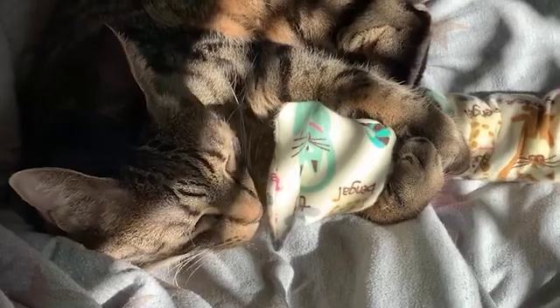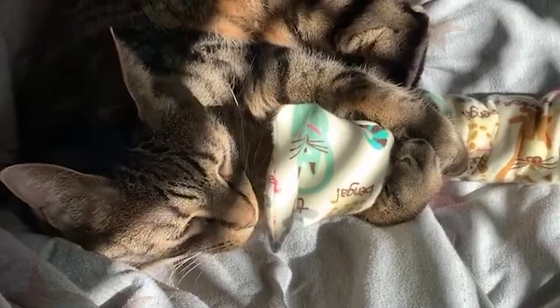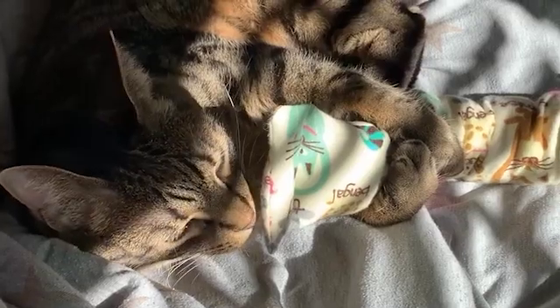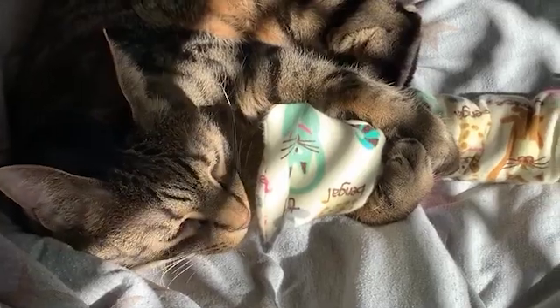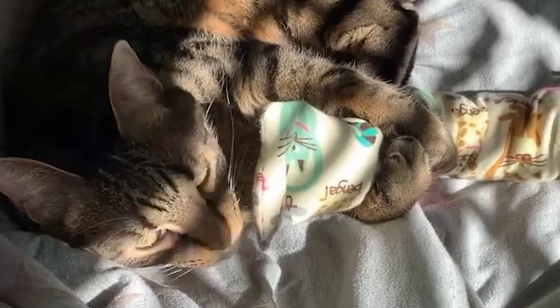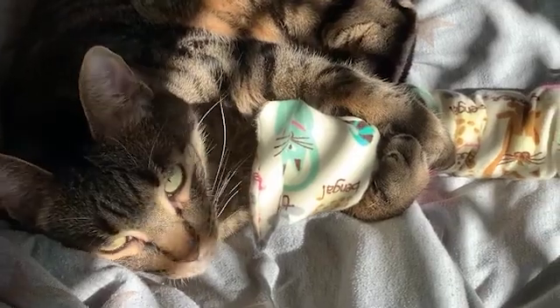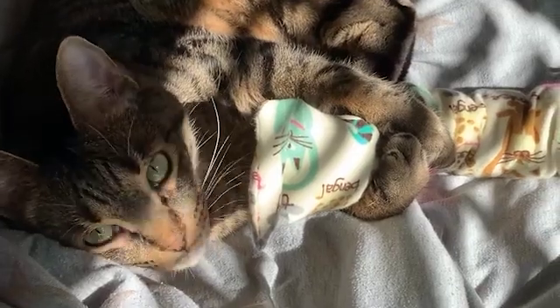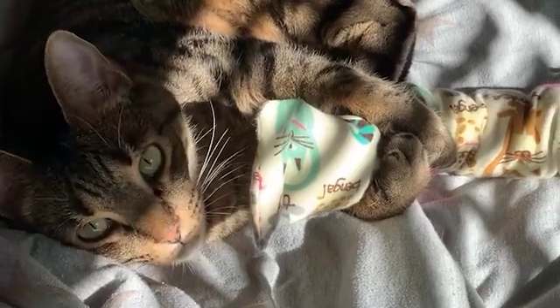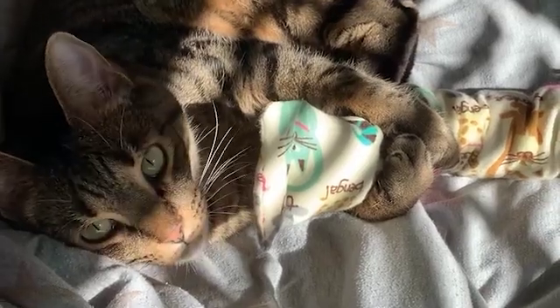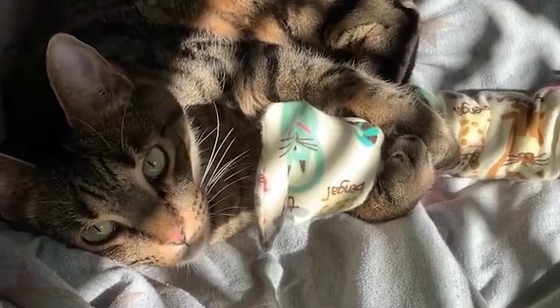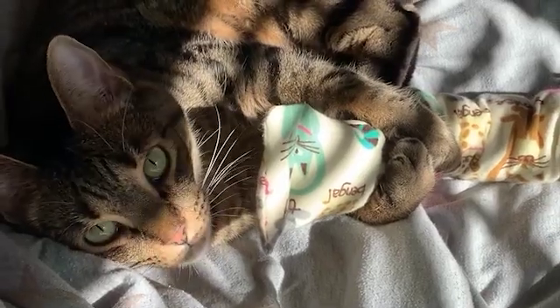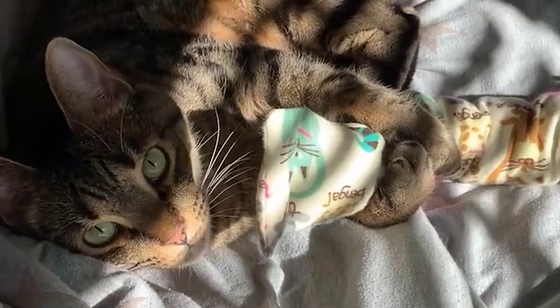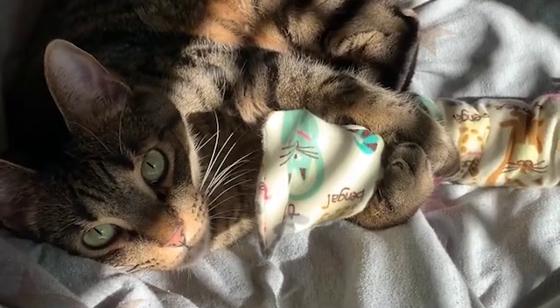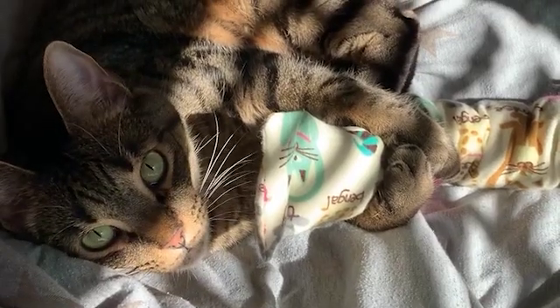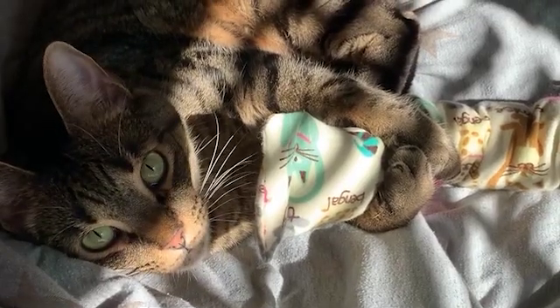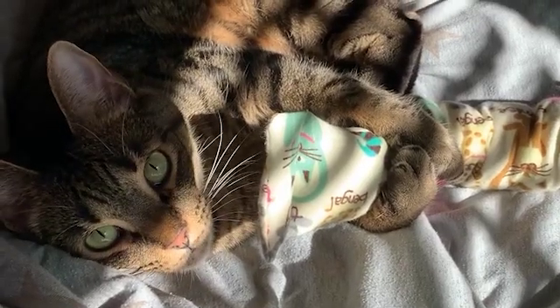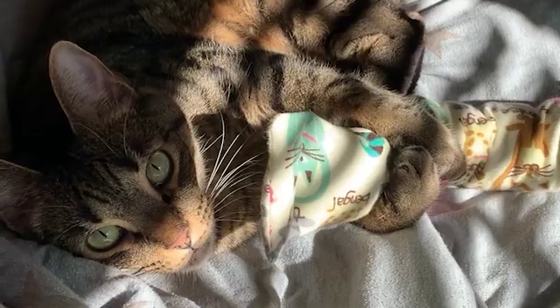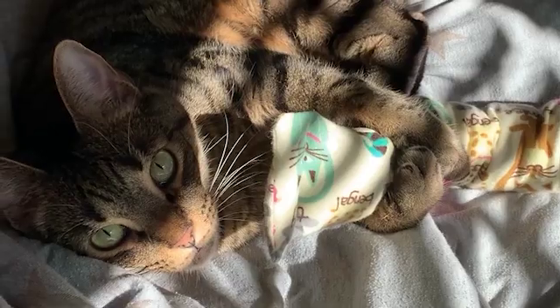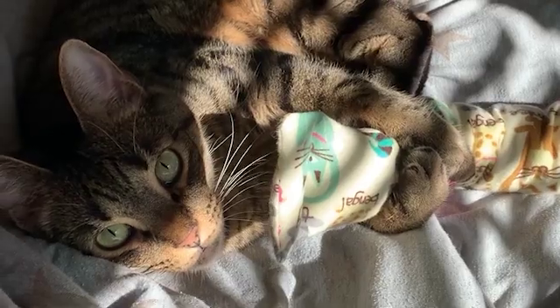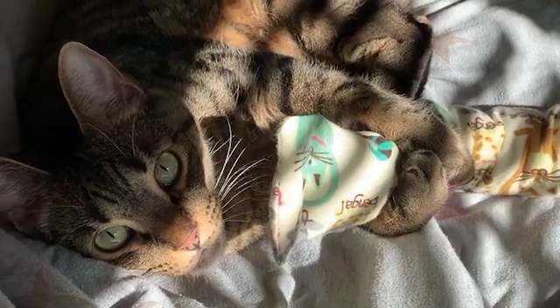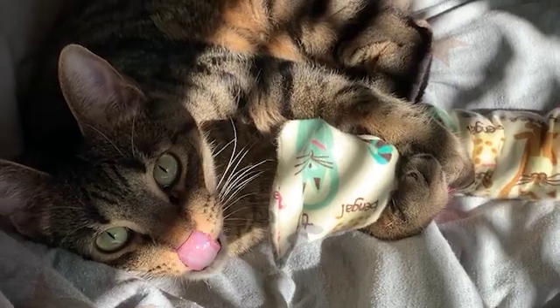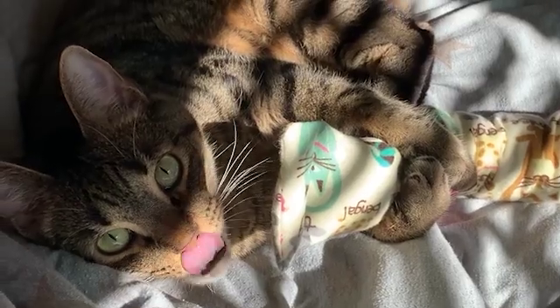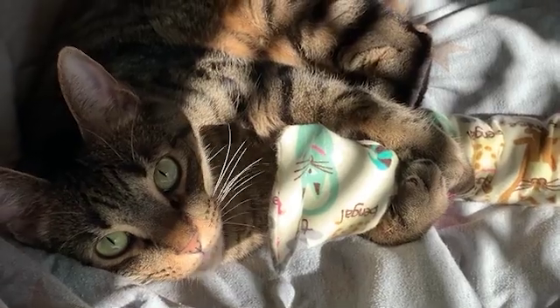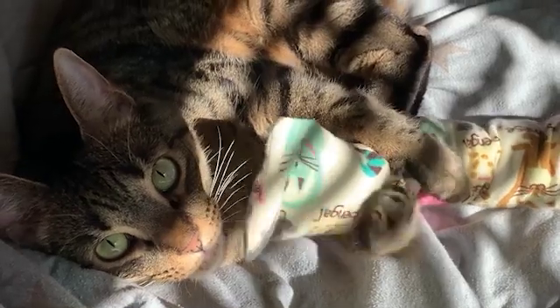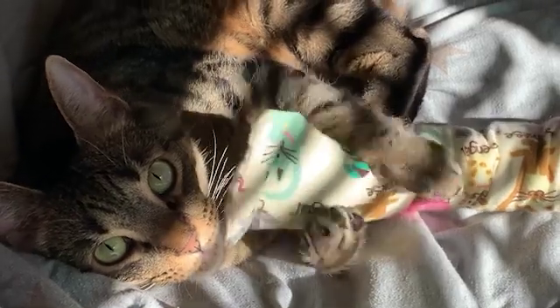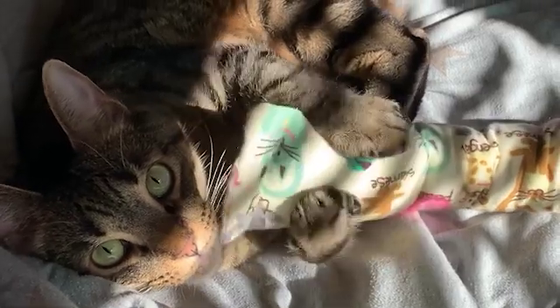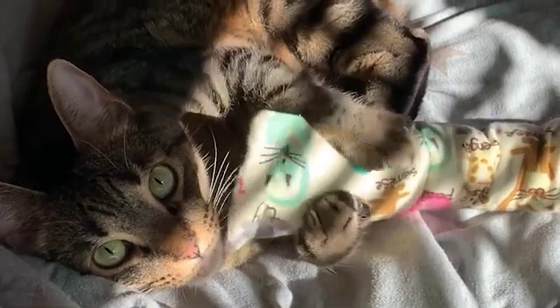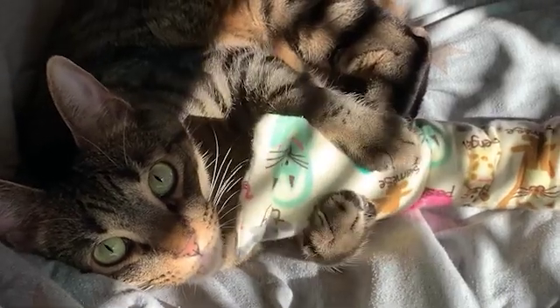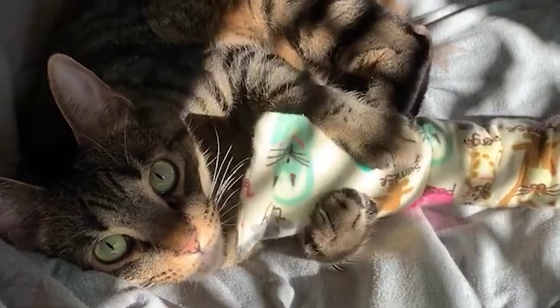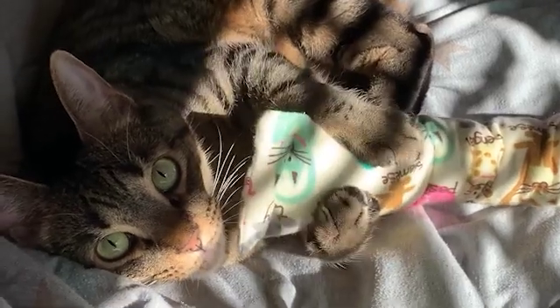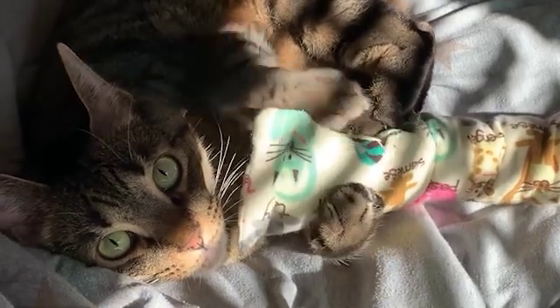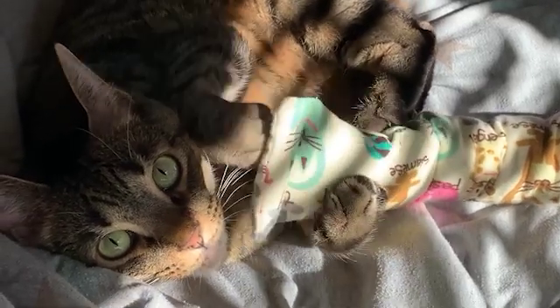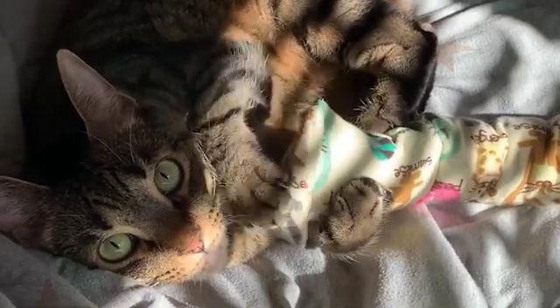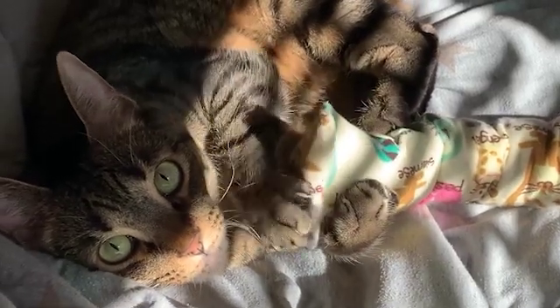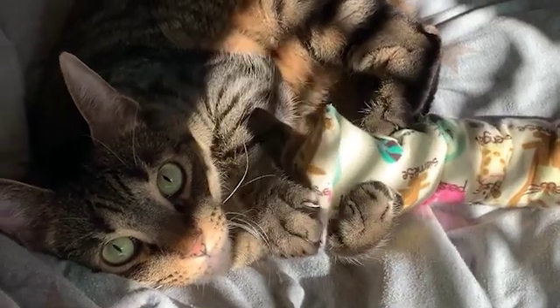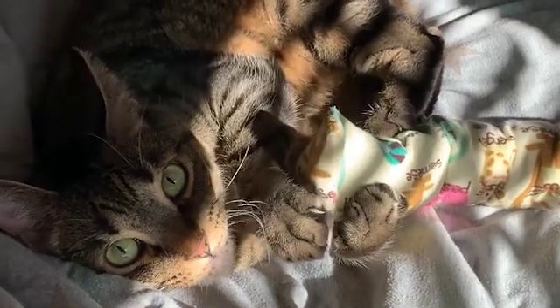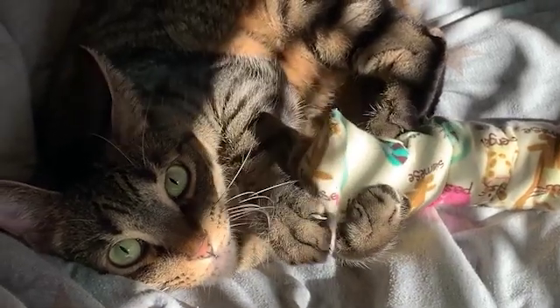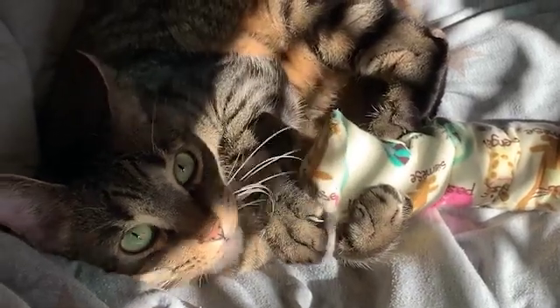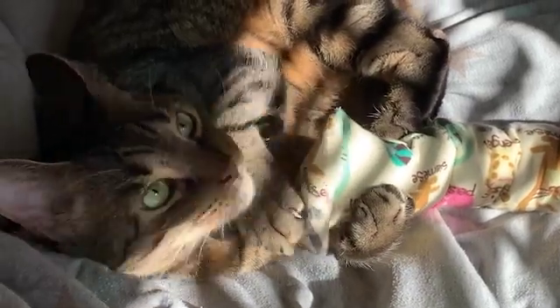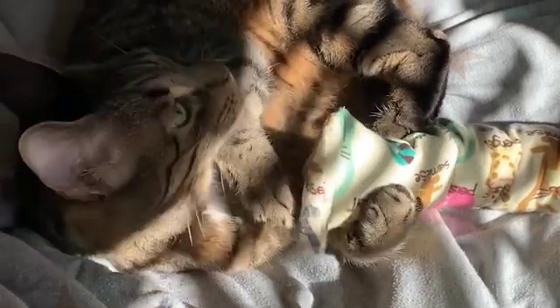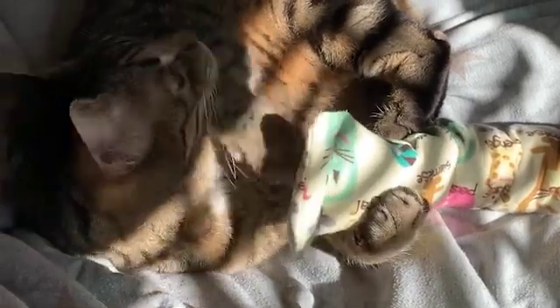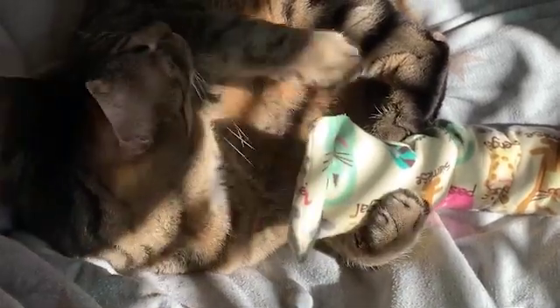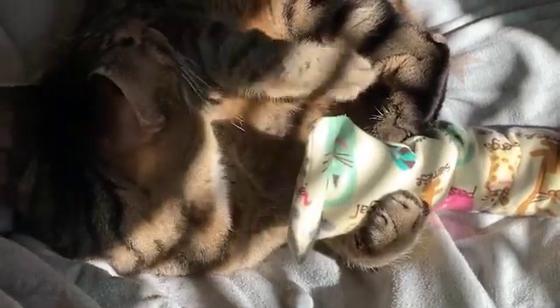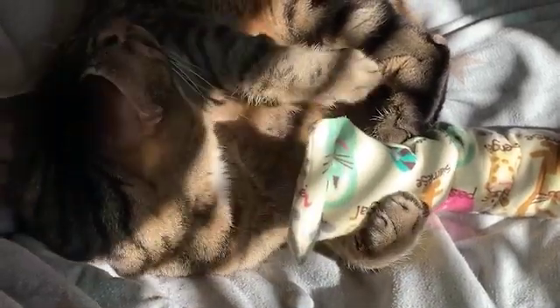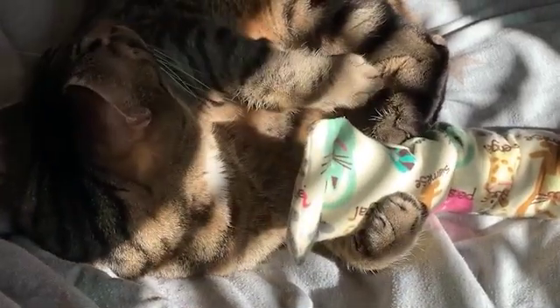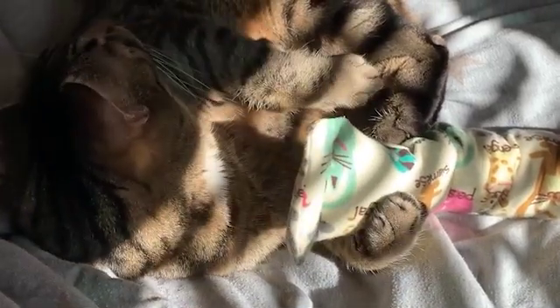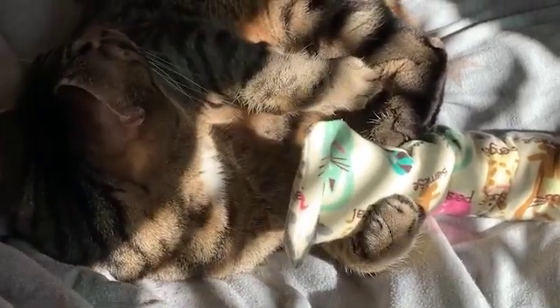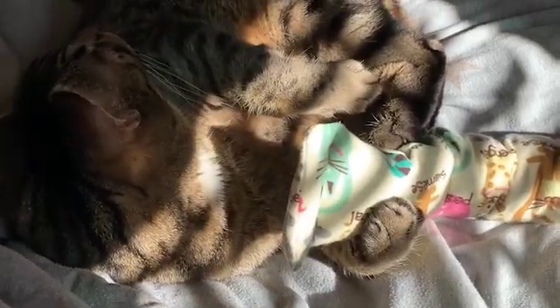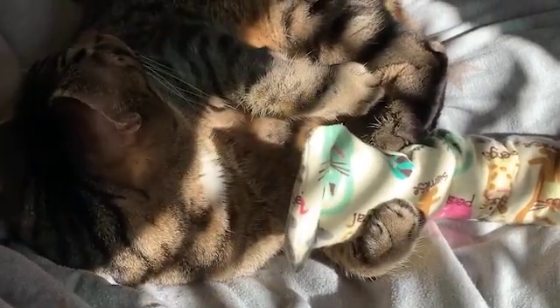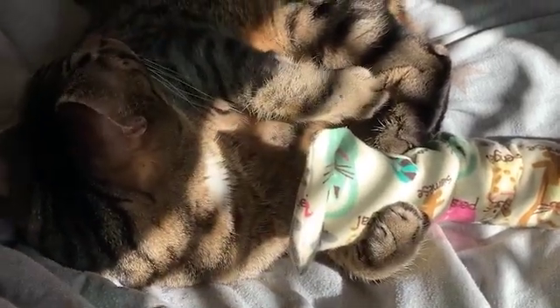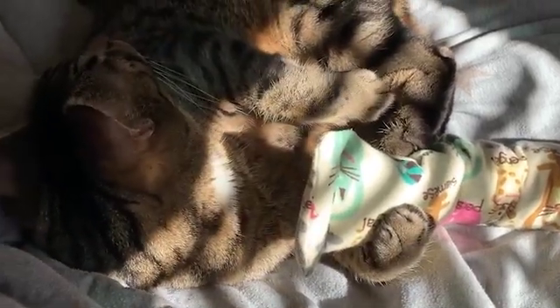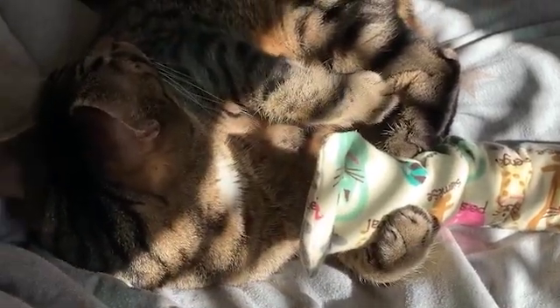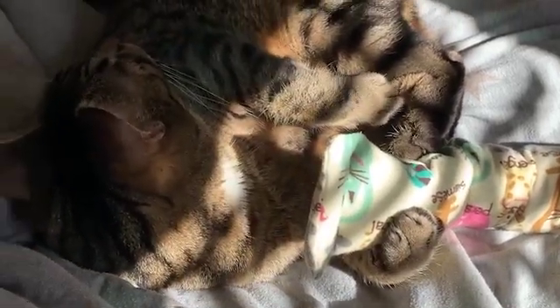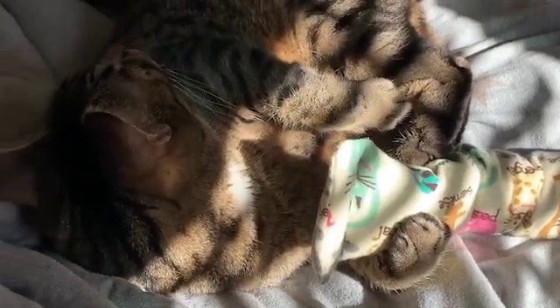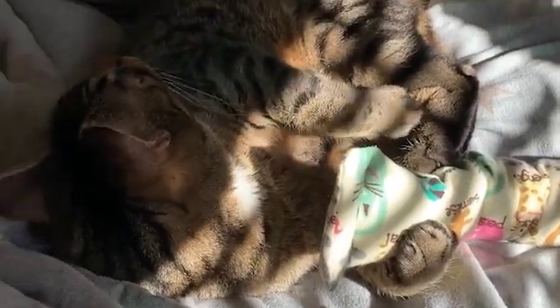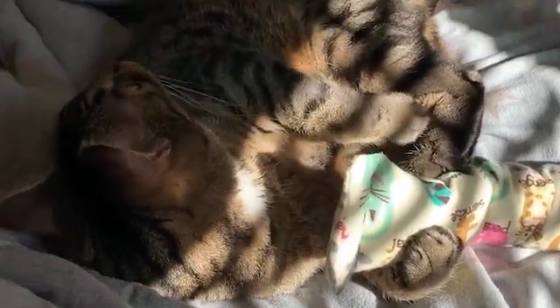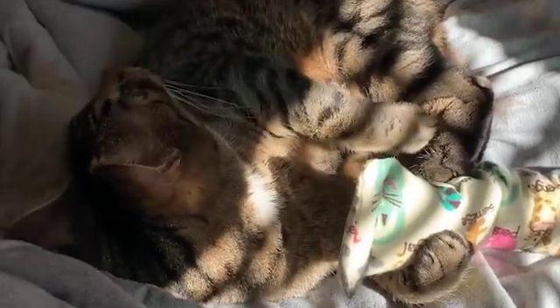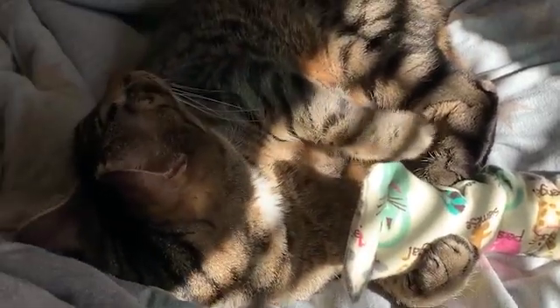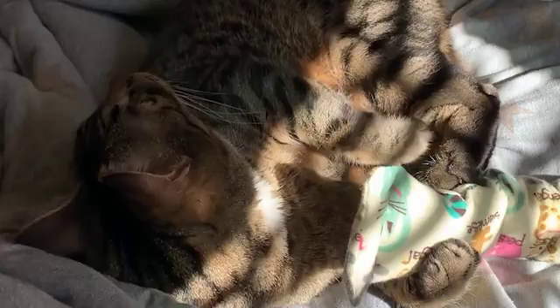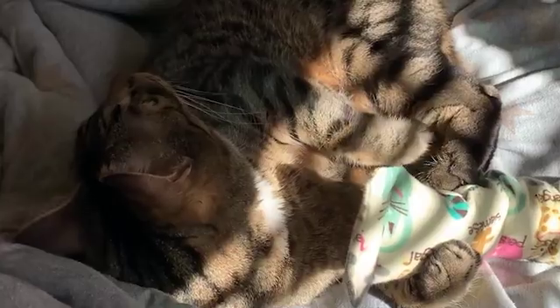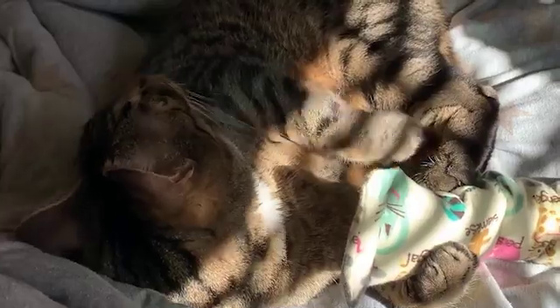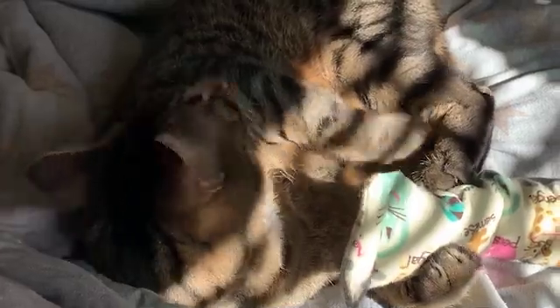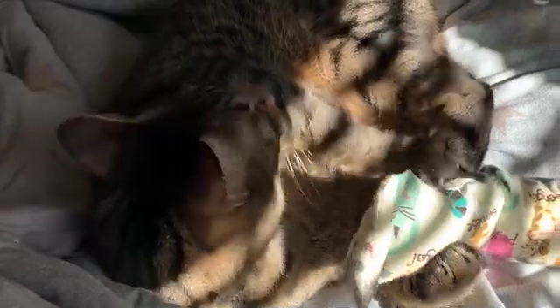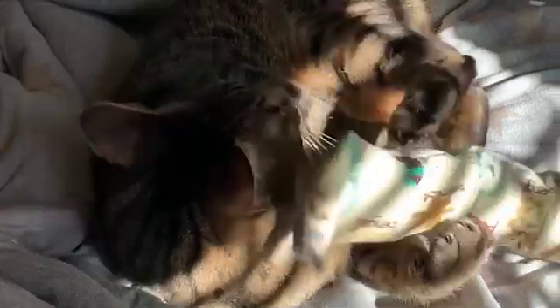Nearly 30% of cats over the age of 11 develop at least one sign of dementia. That rises to 50% for cats over 15.